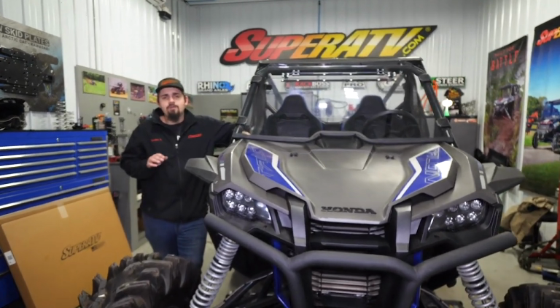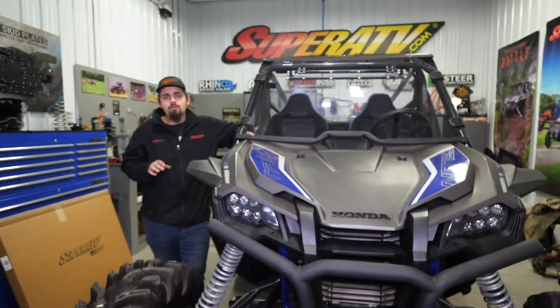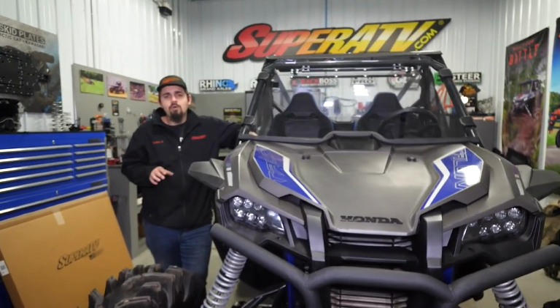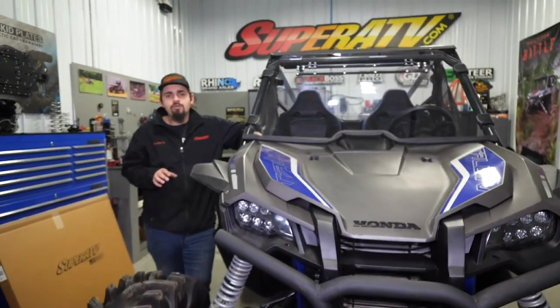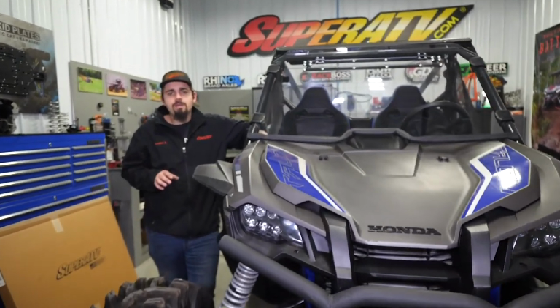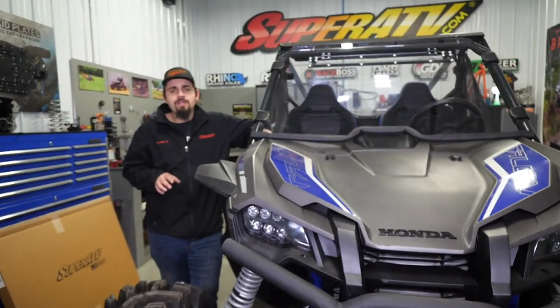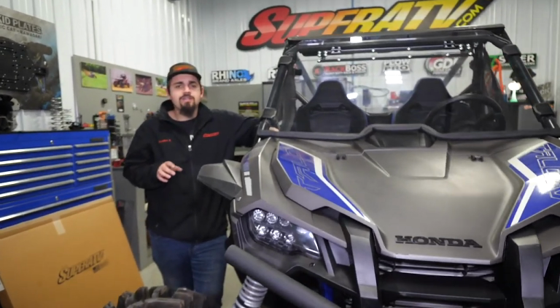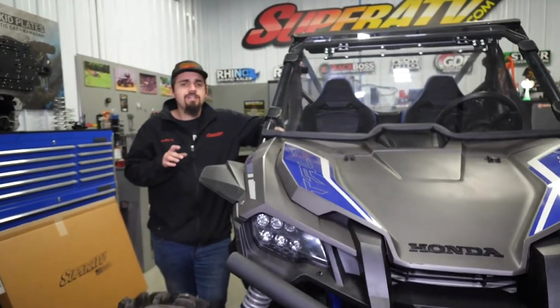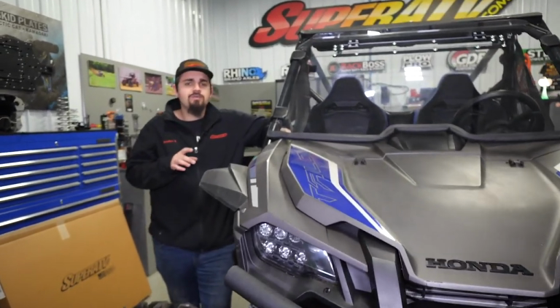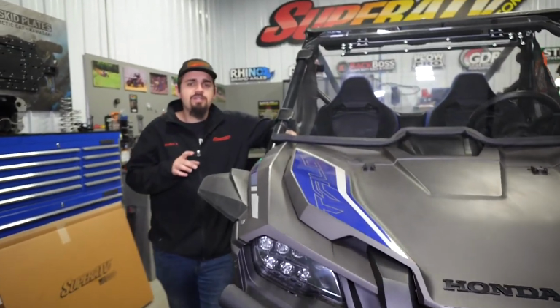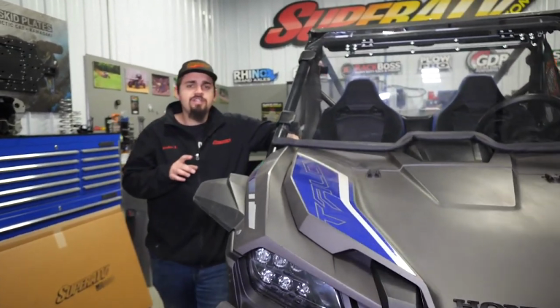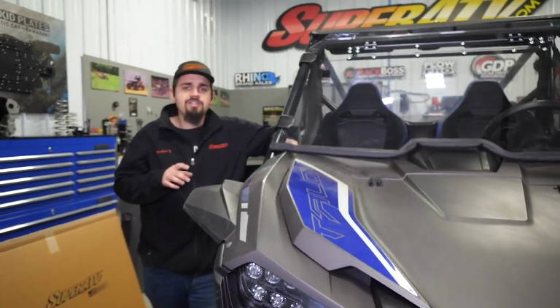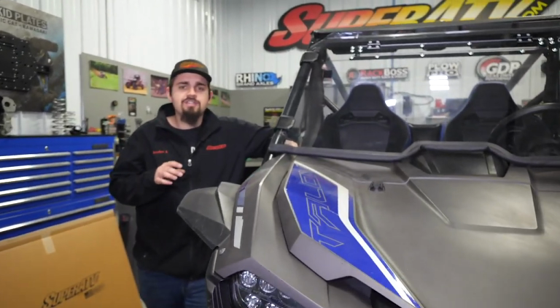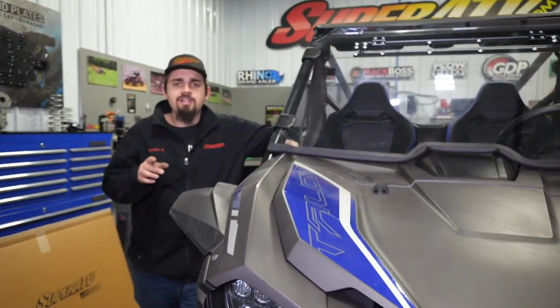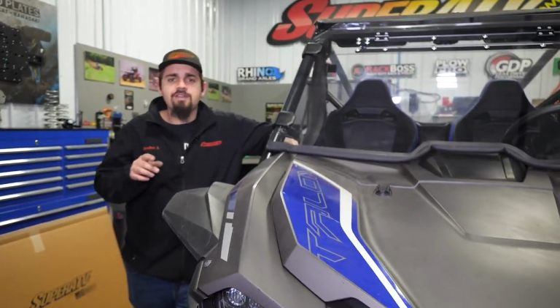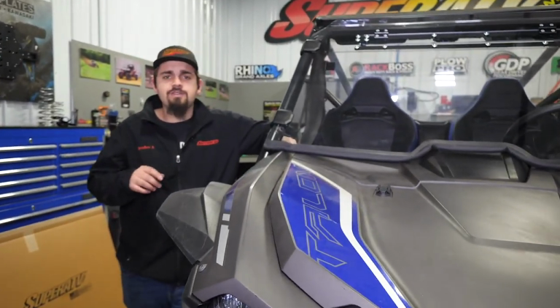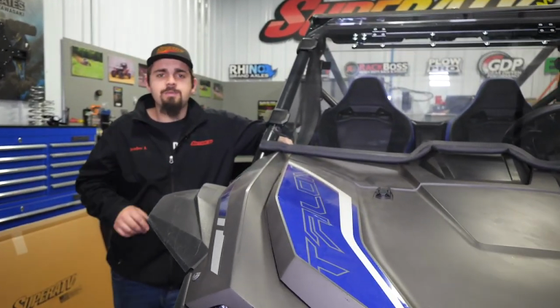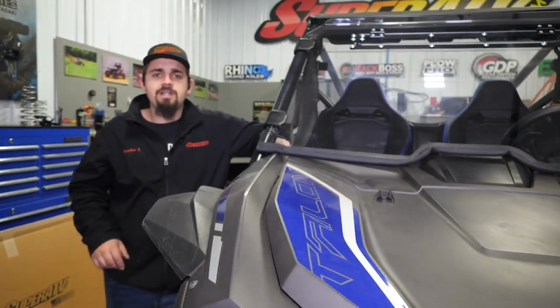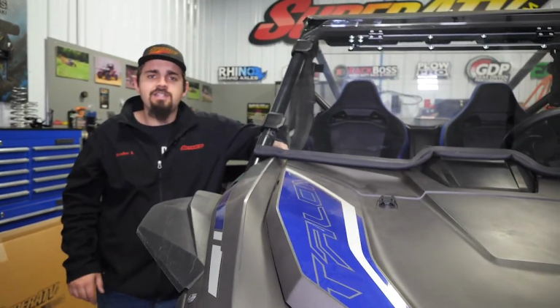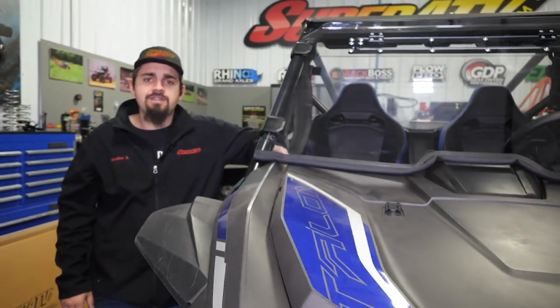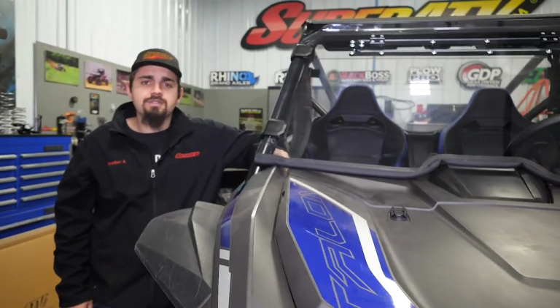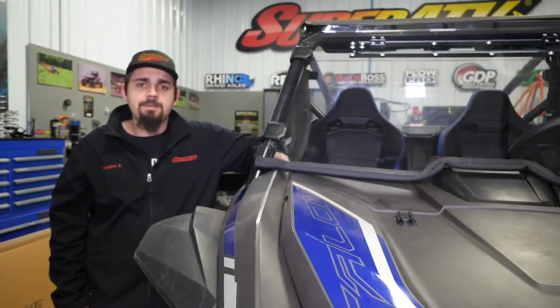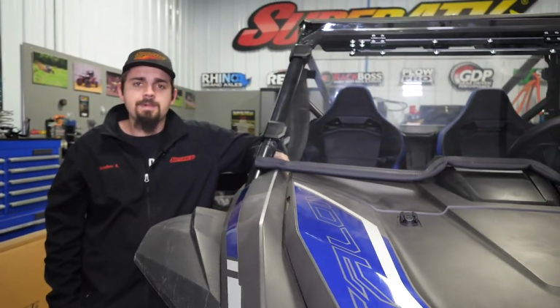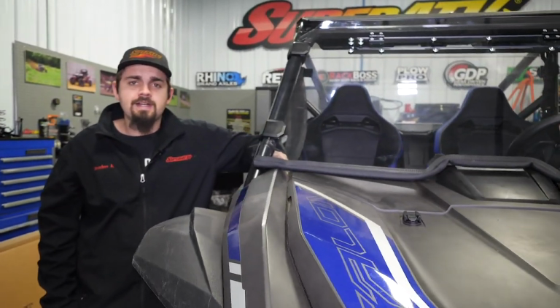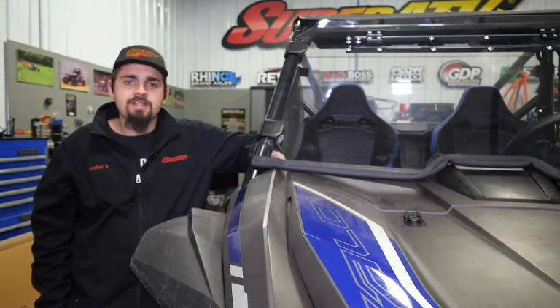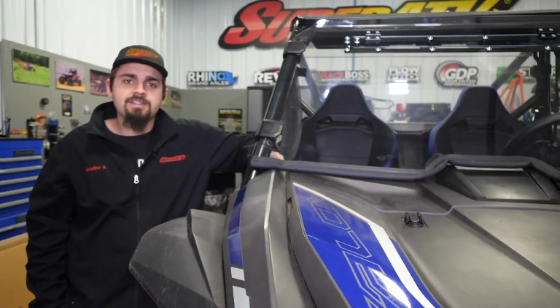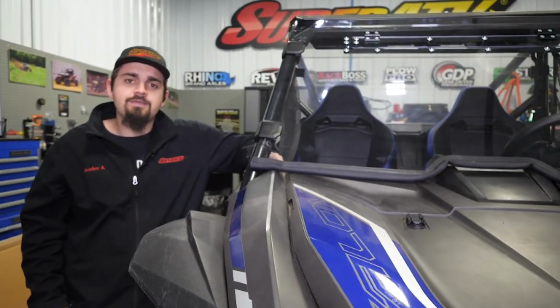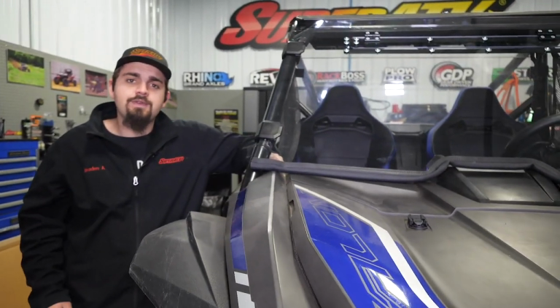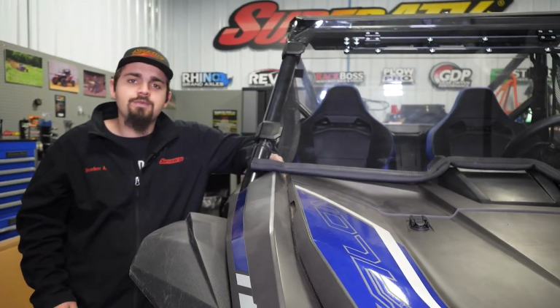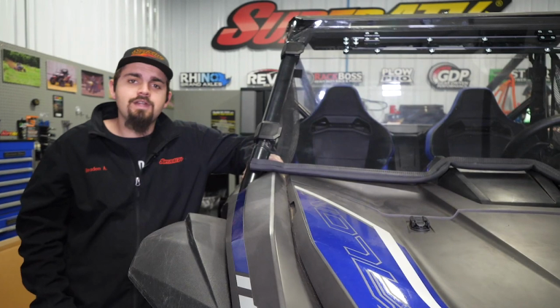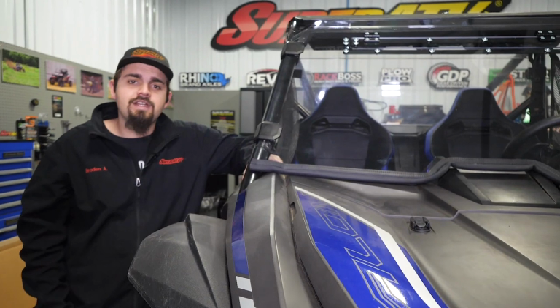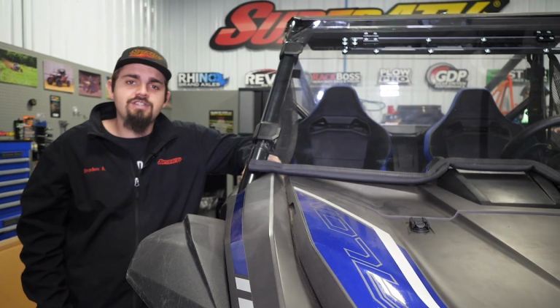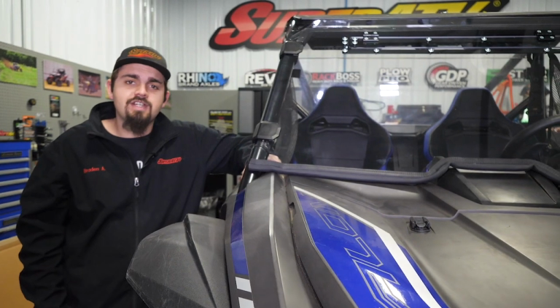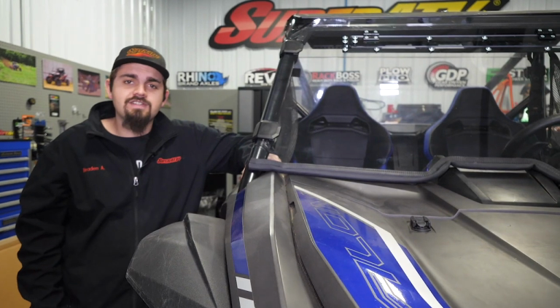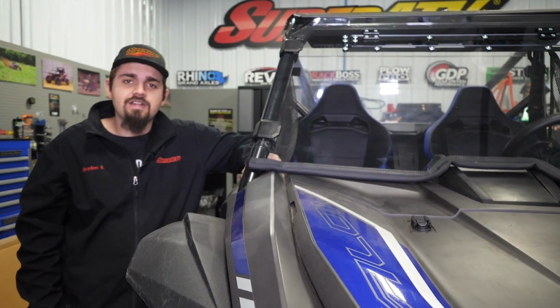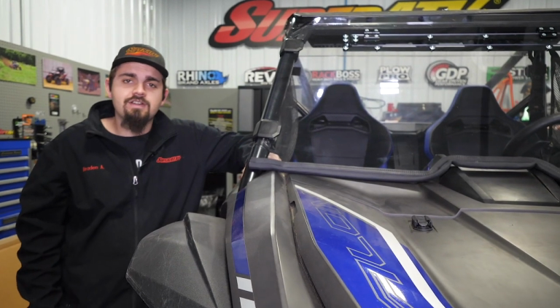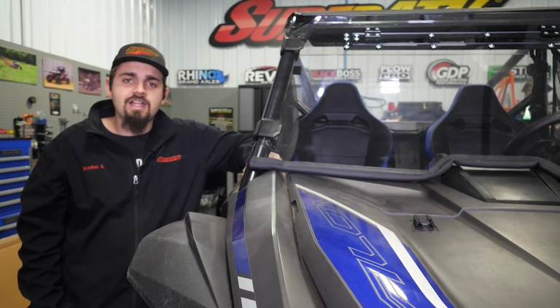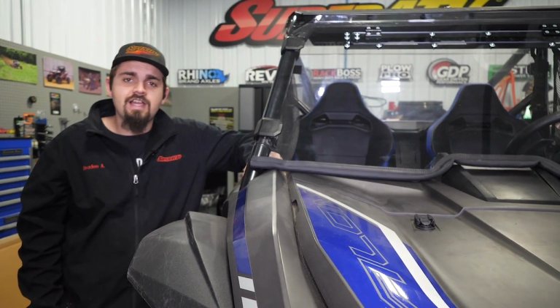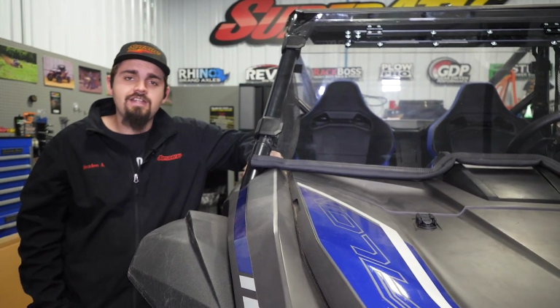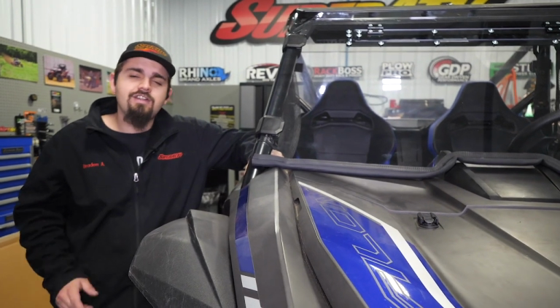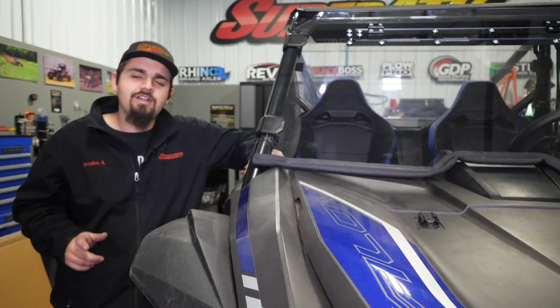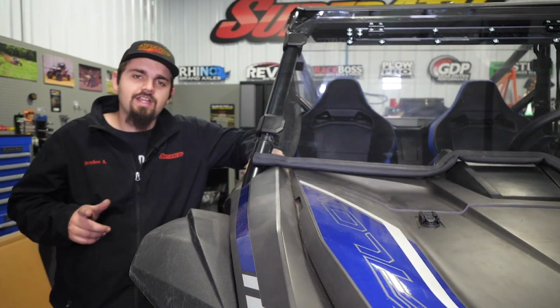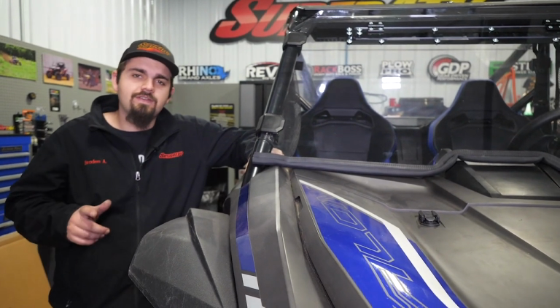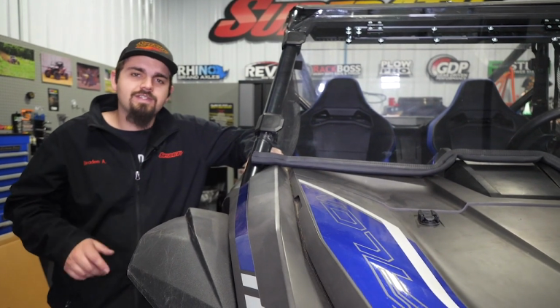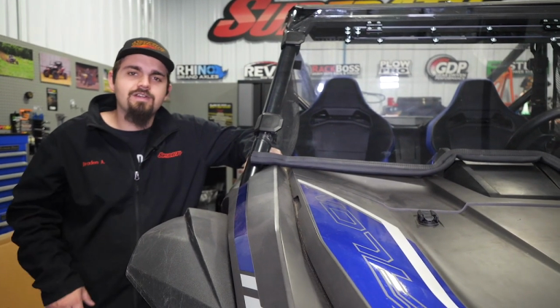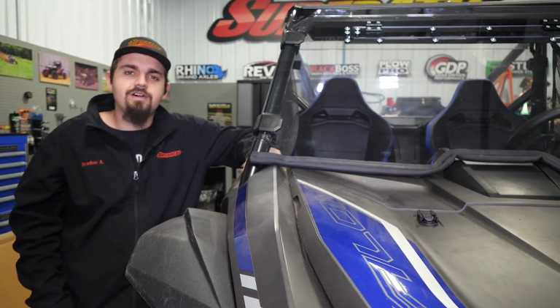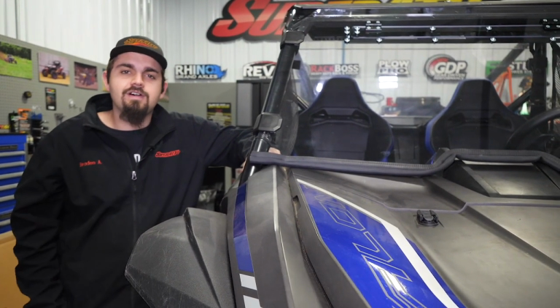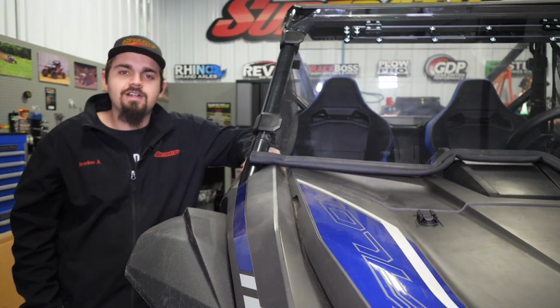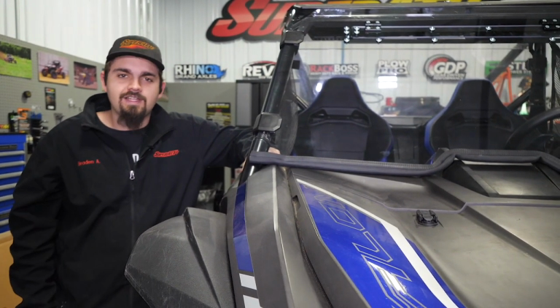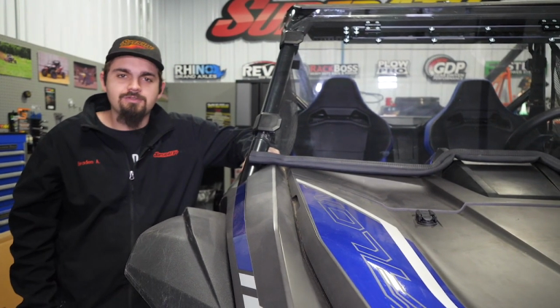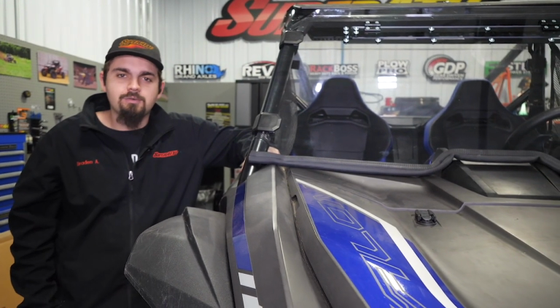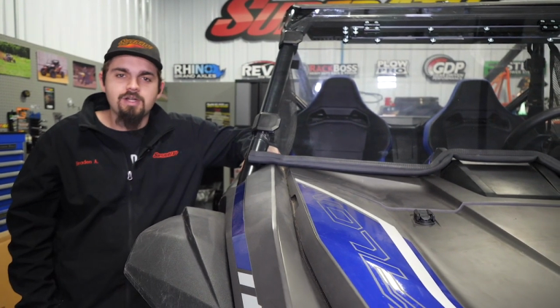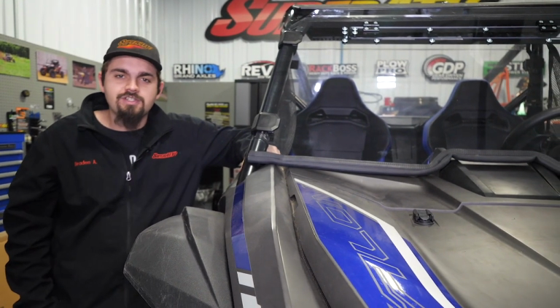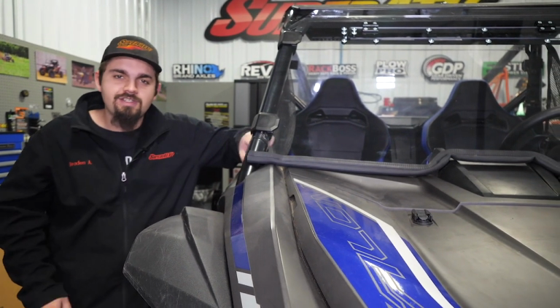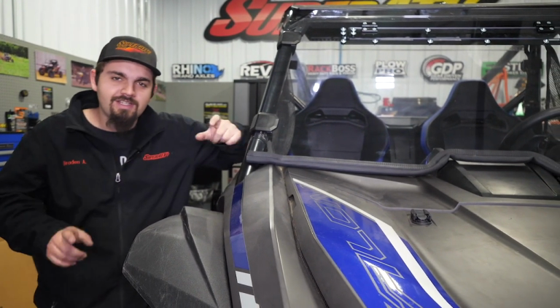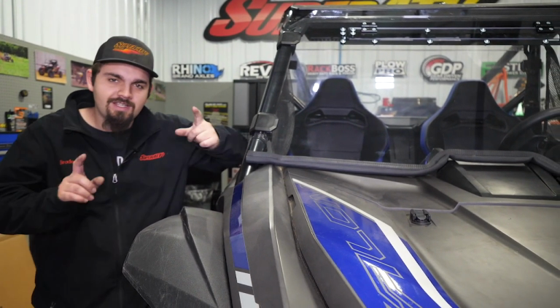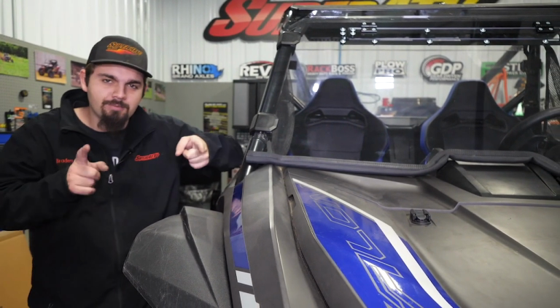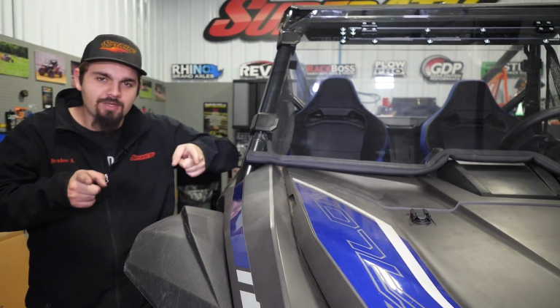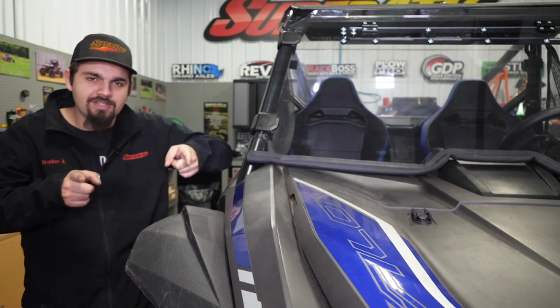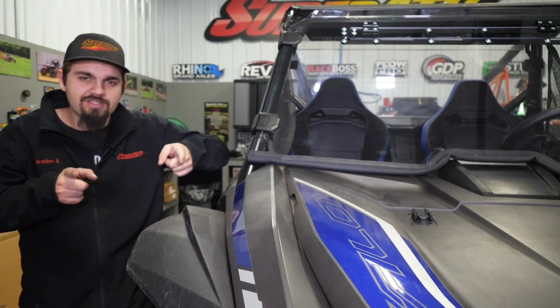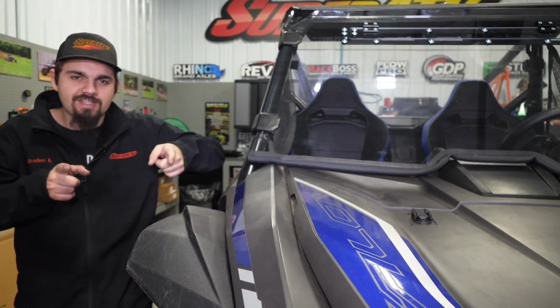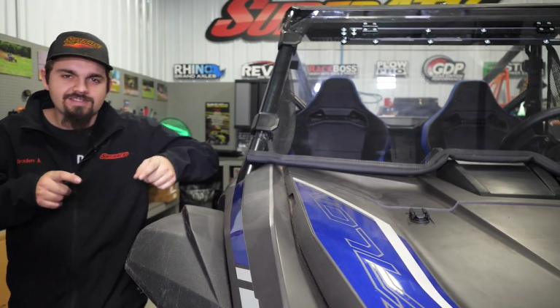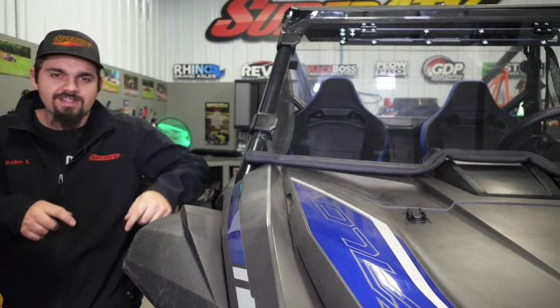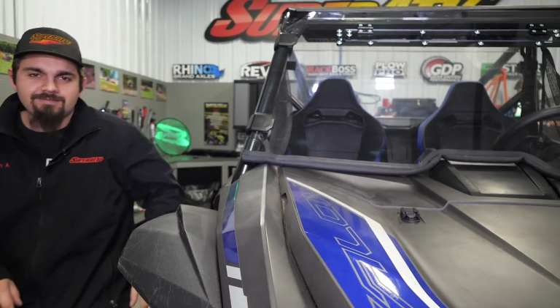For more information on this windshield or any of Super ATV's great products, feel free to check us out online or give us a call. Thanks for watching and we'll catch you next time.